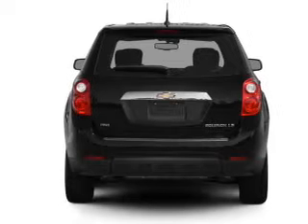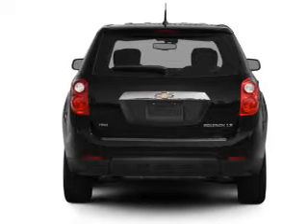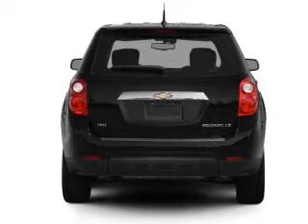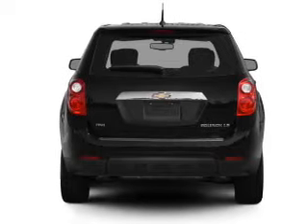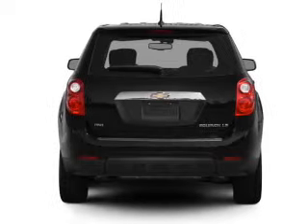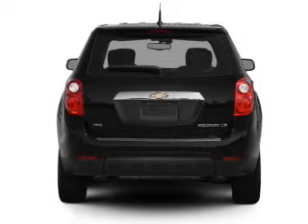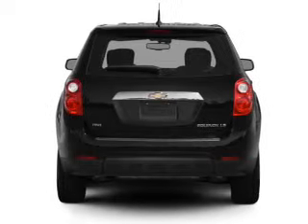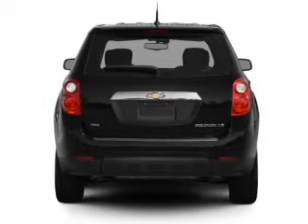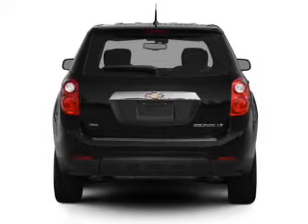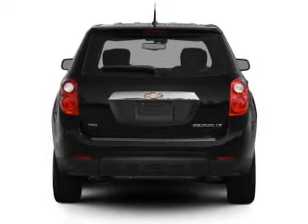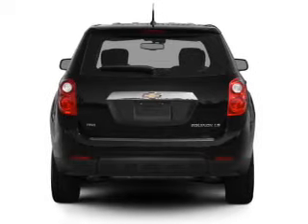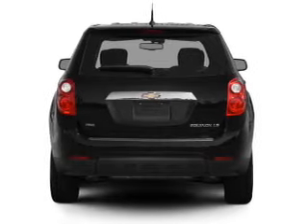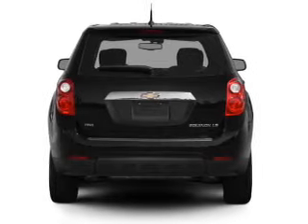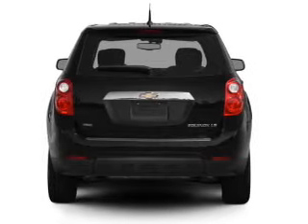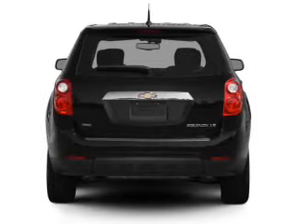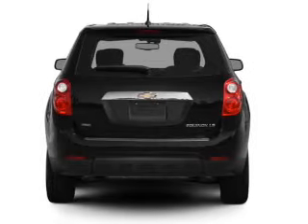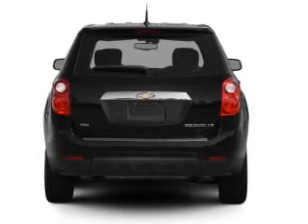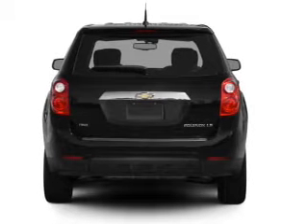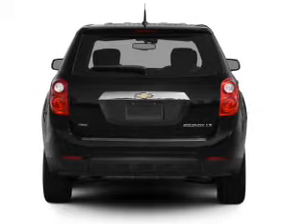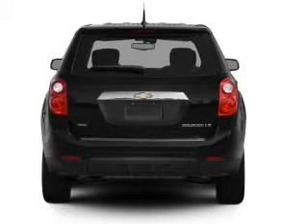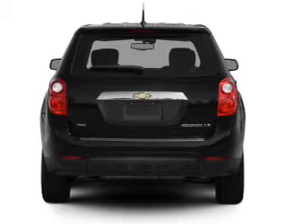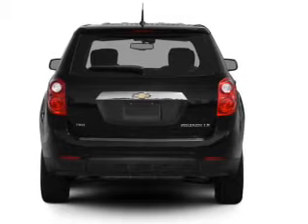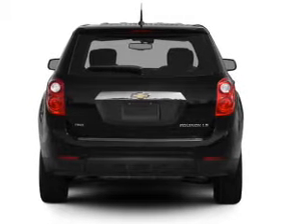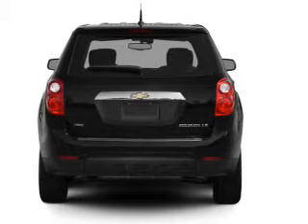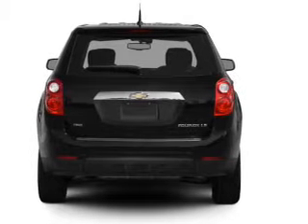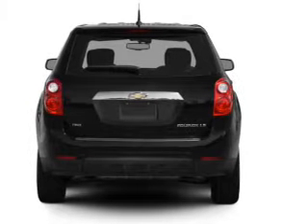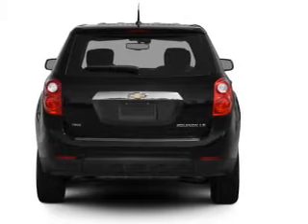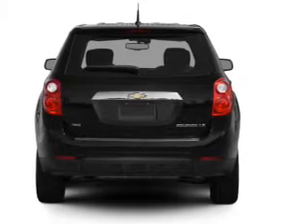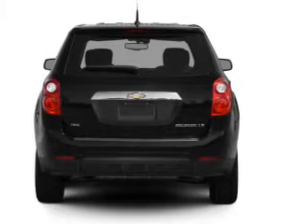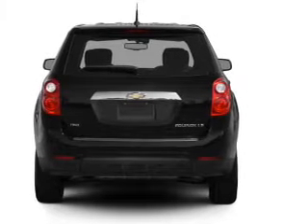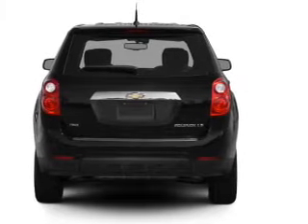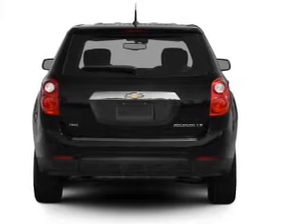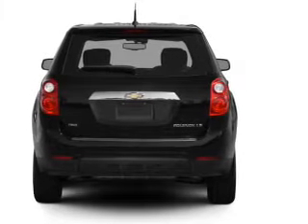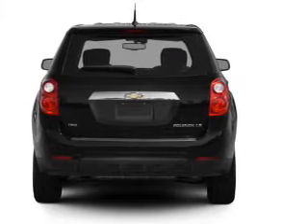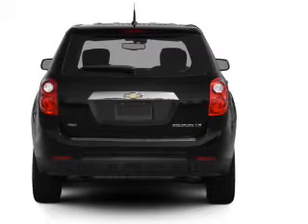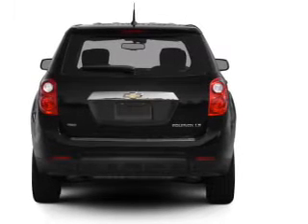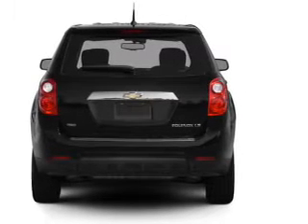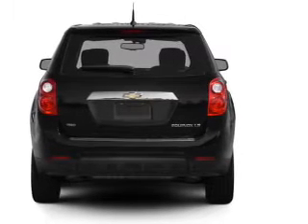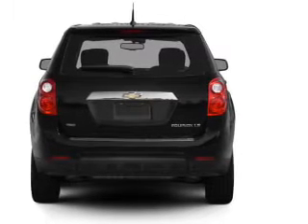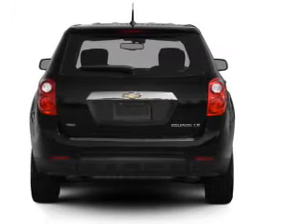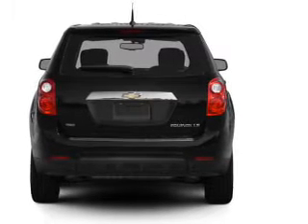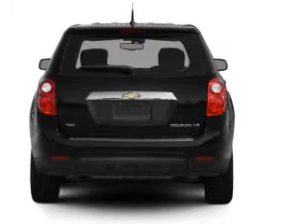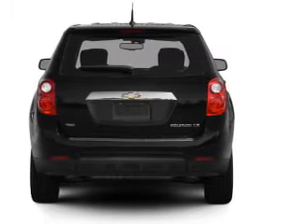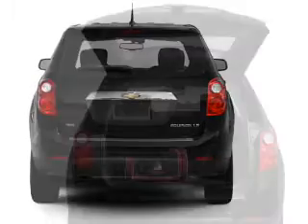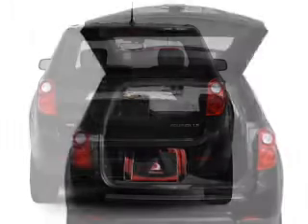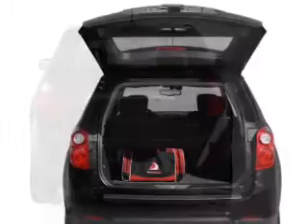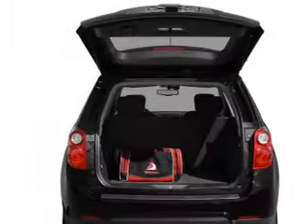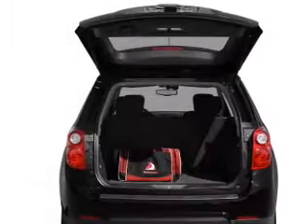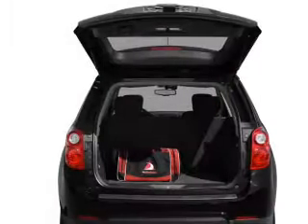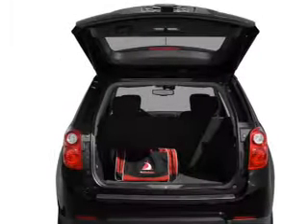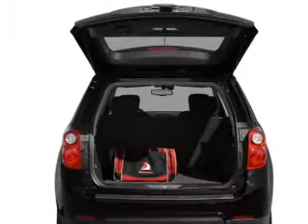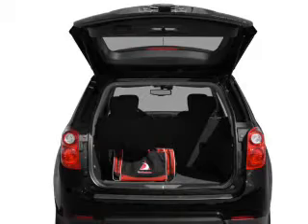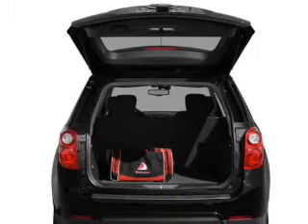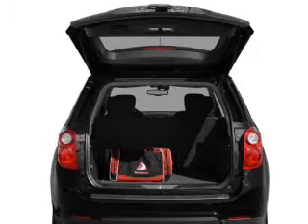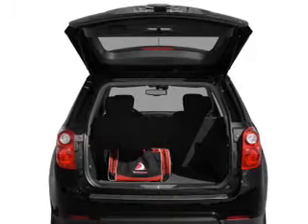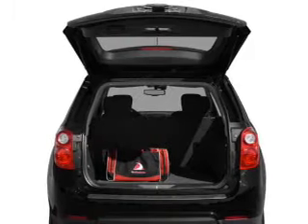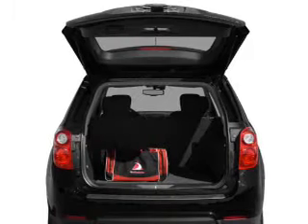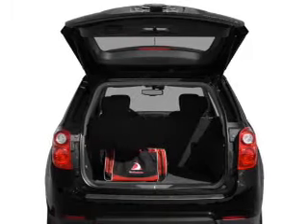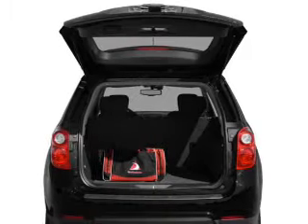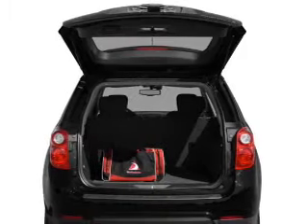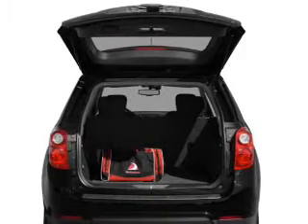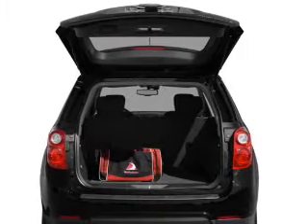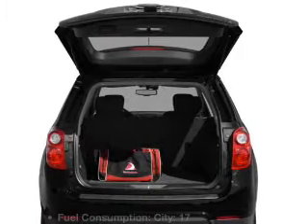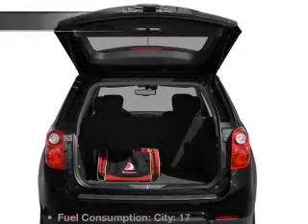Anti-lock brakes help you bring your vehicle to a safe stop. Power and reliability are a great combination, and this vehicle has both.